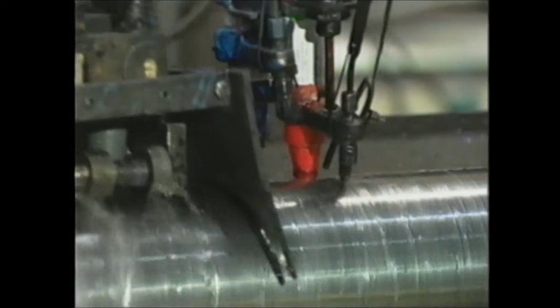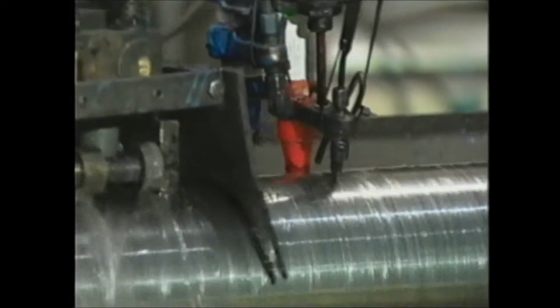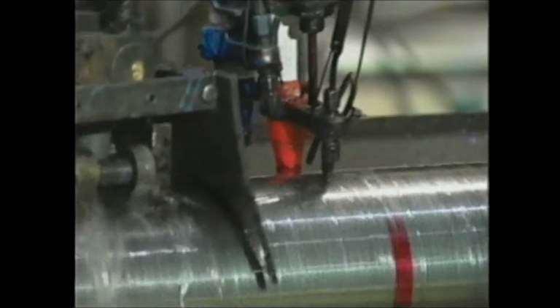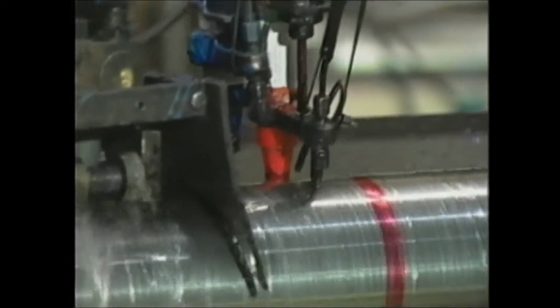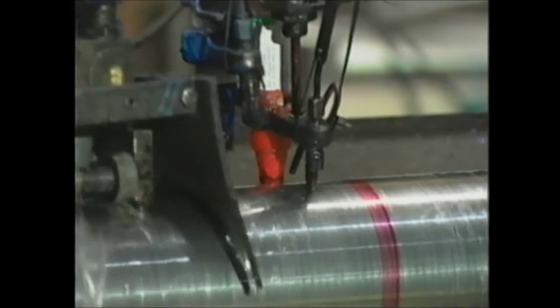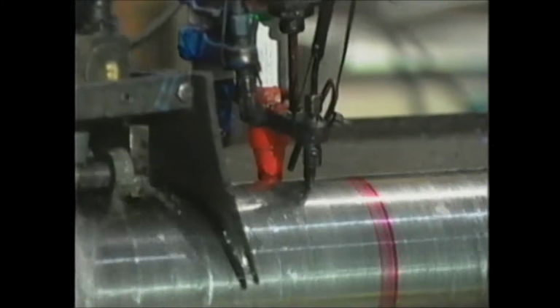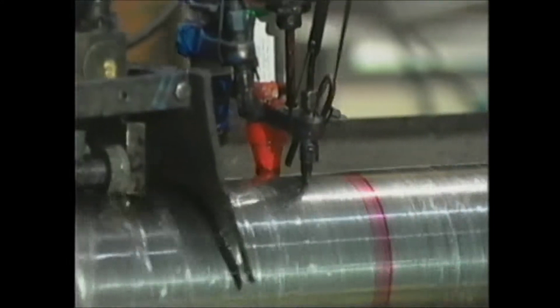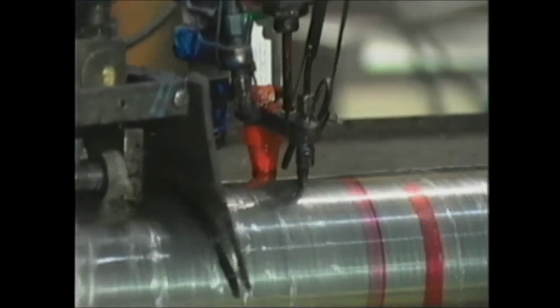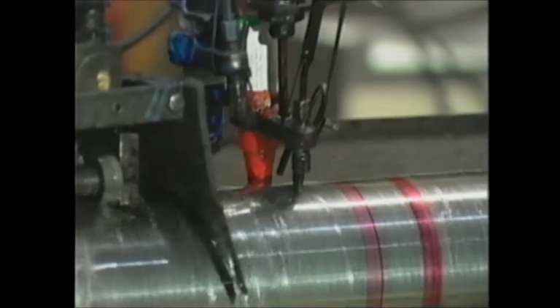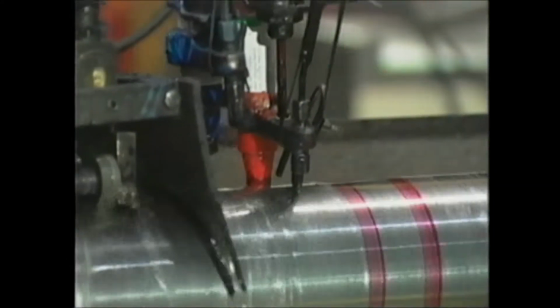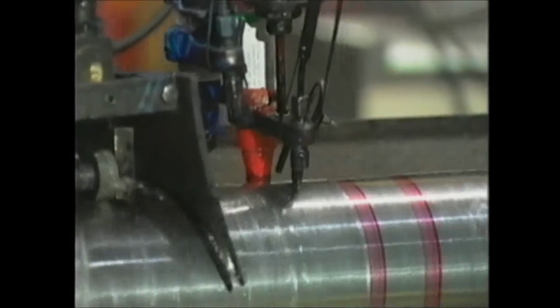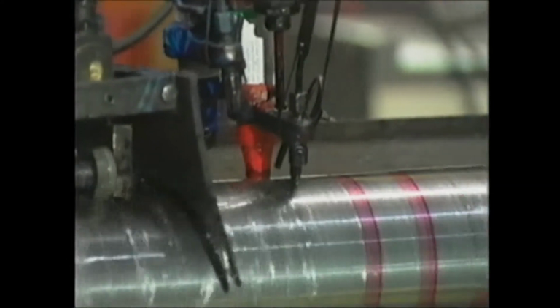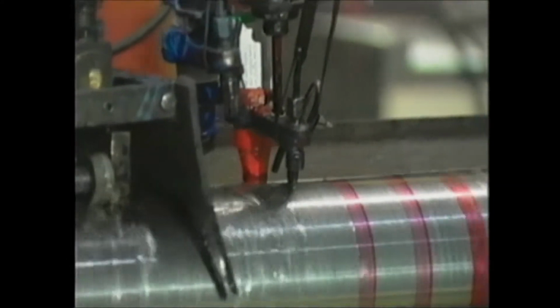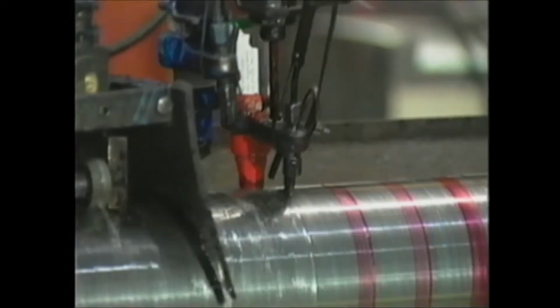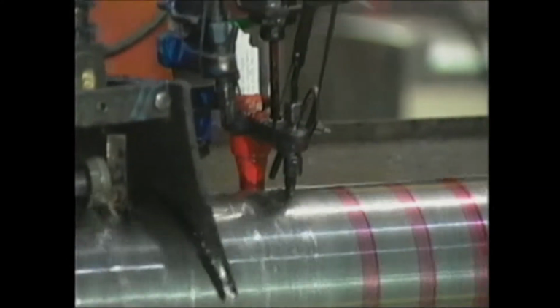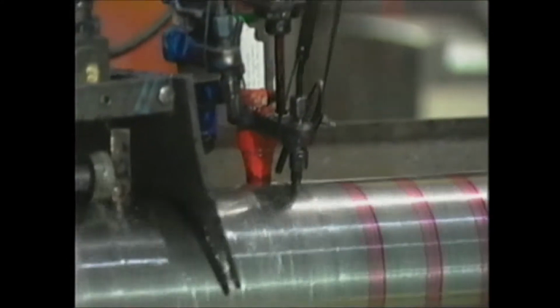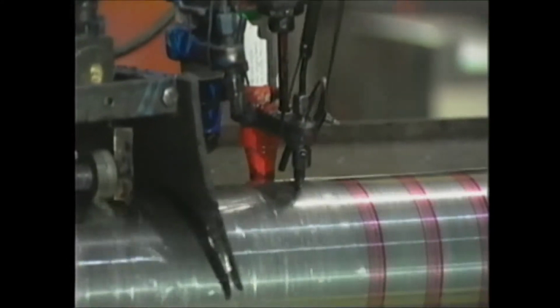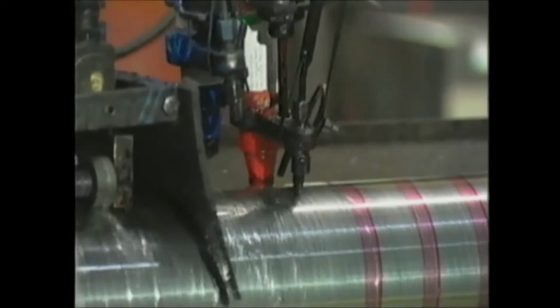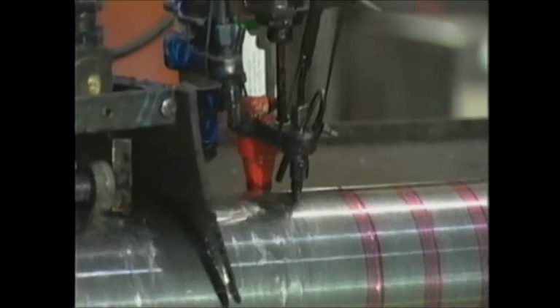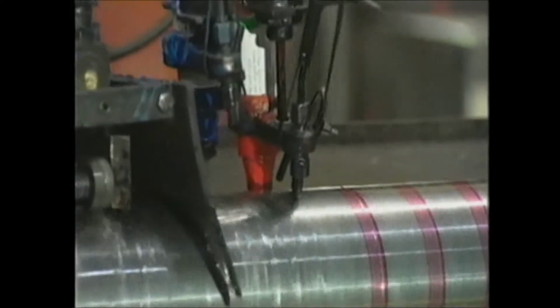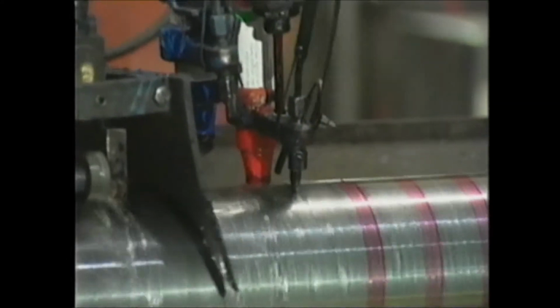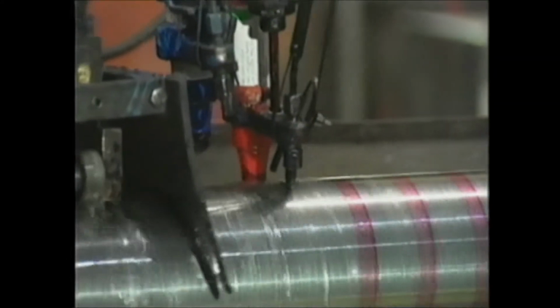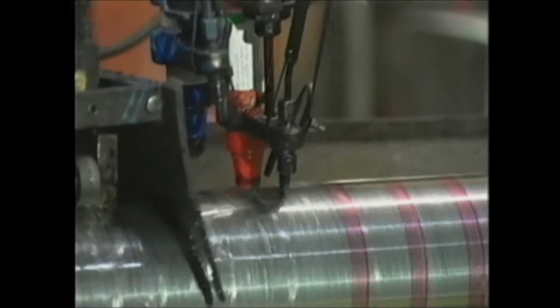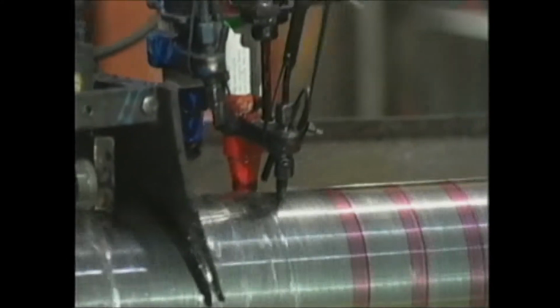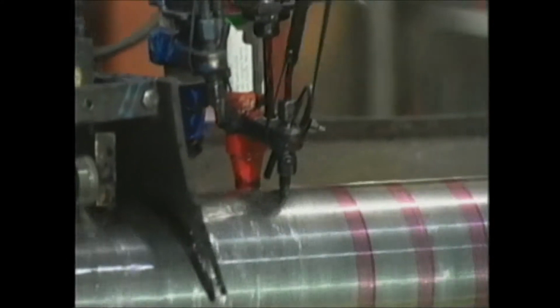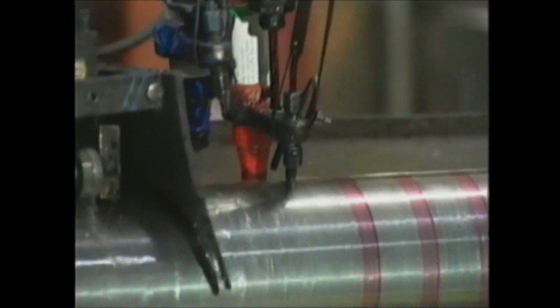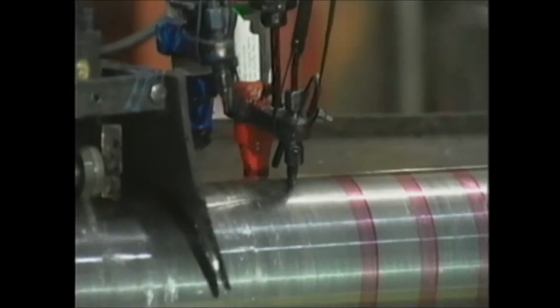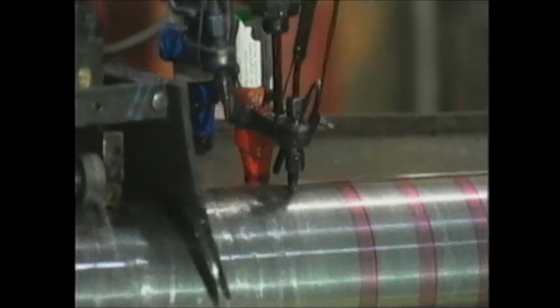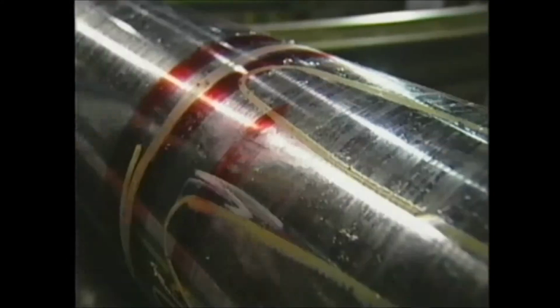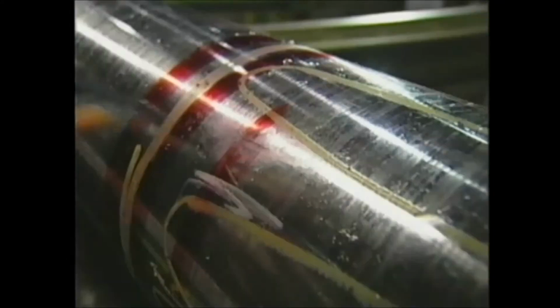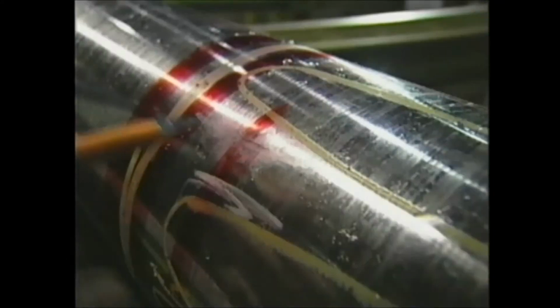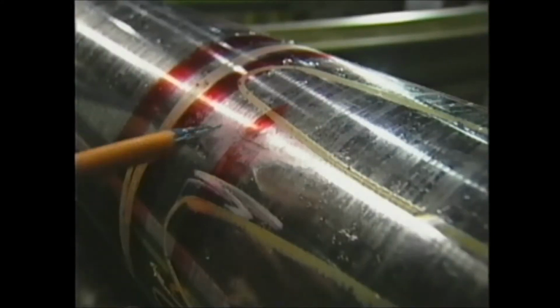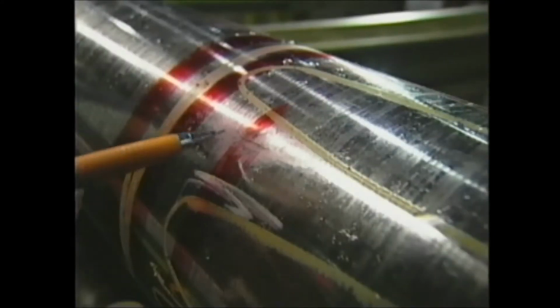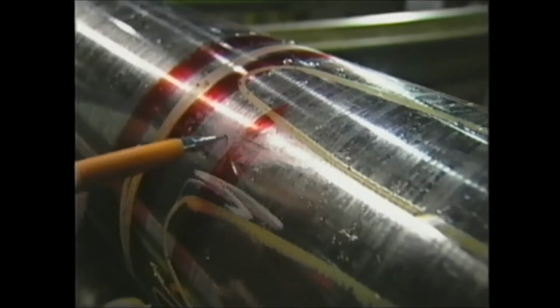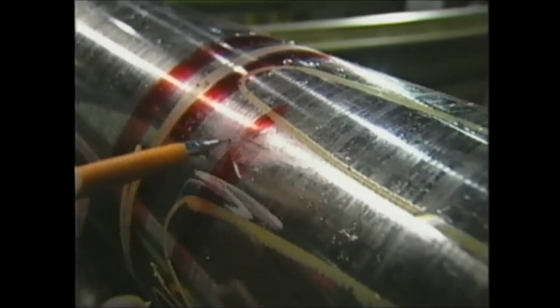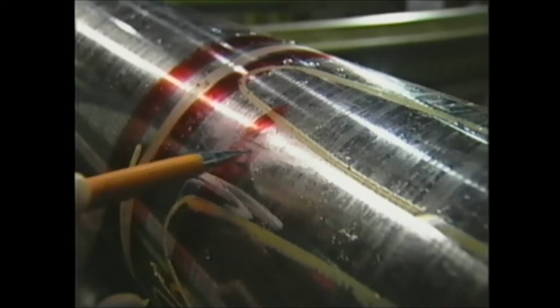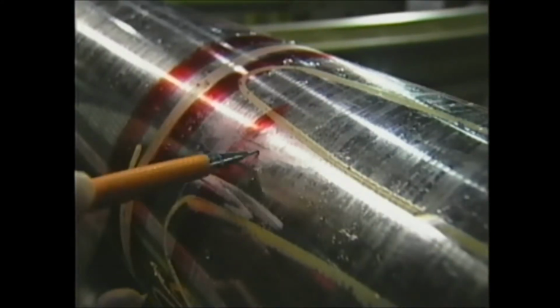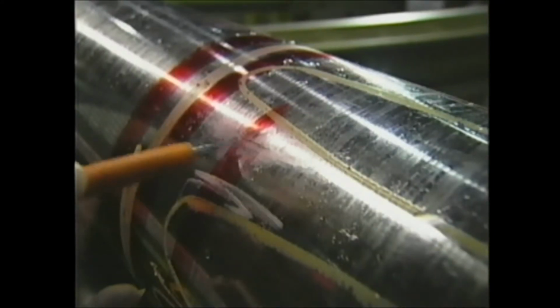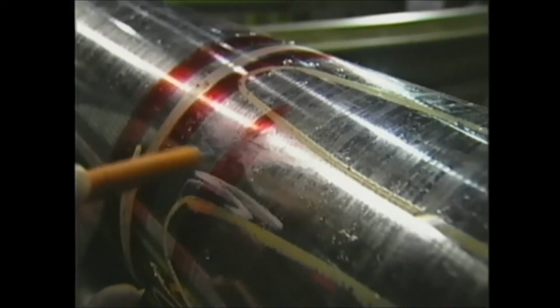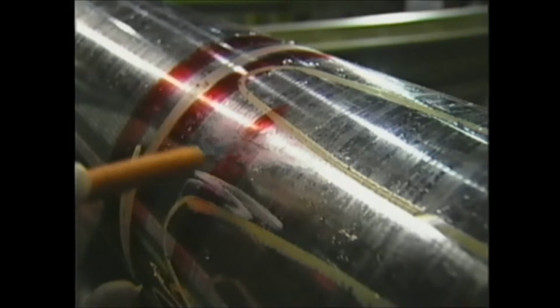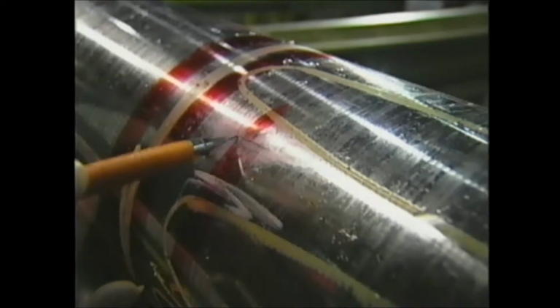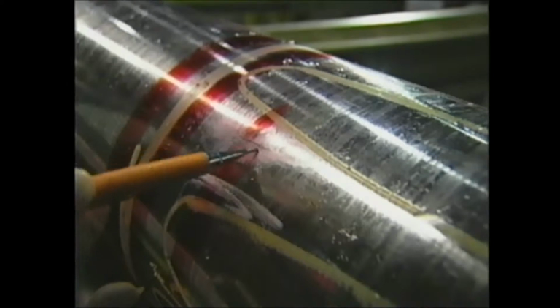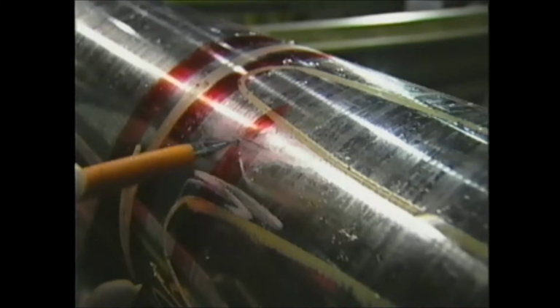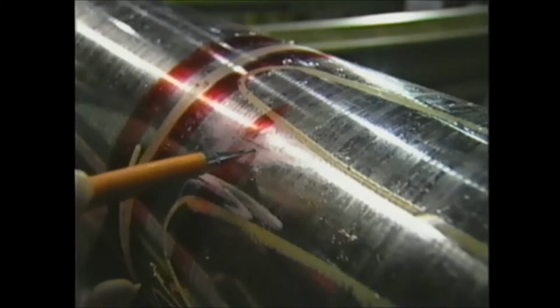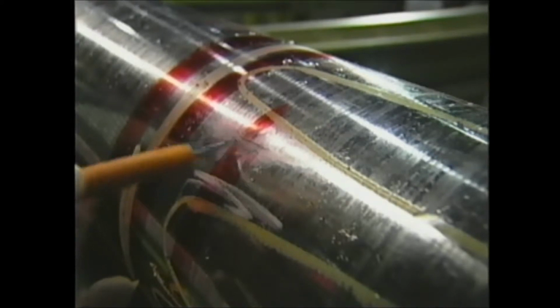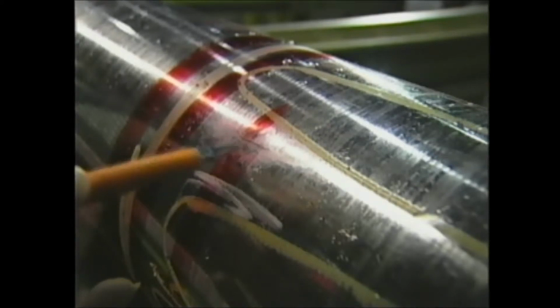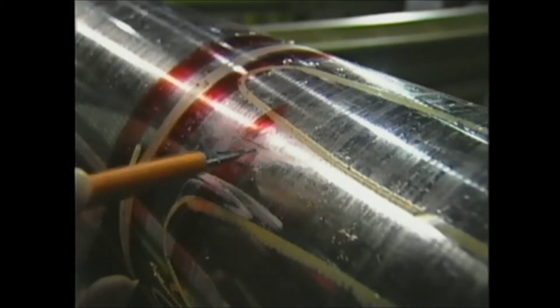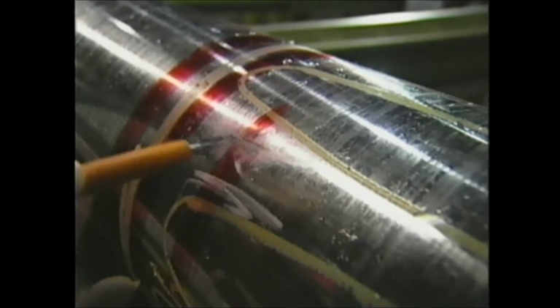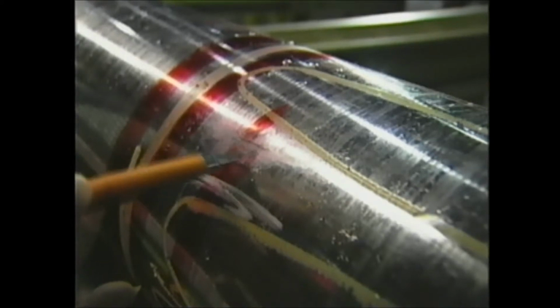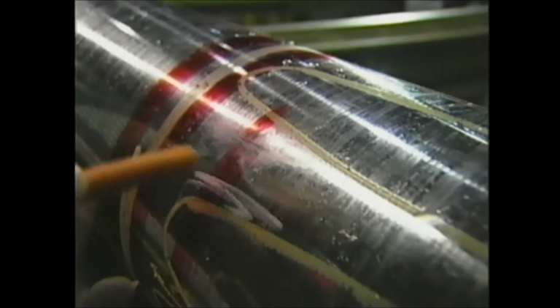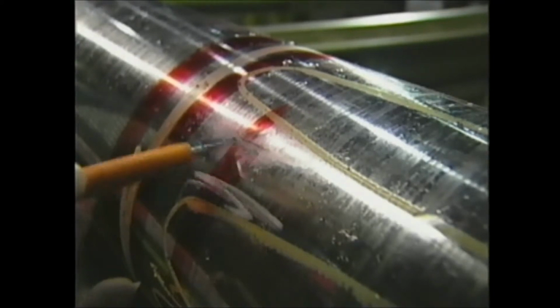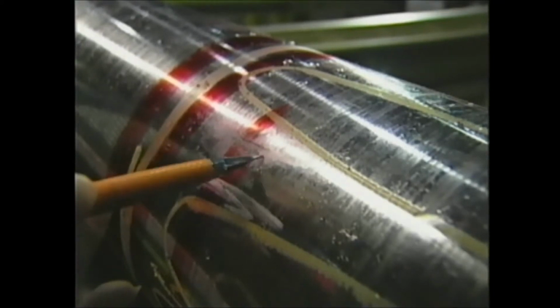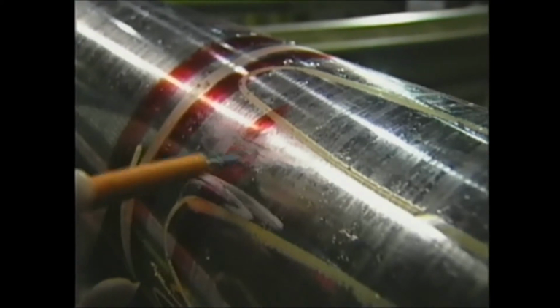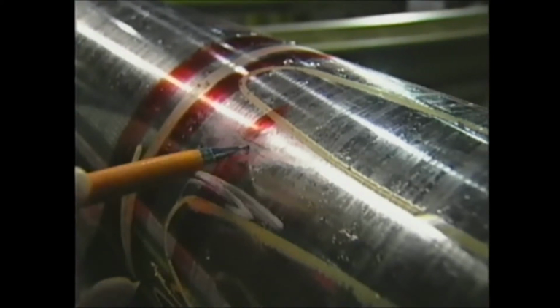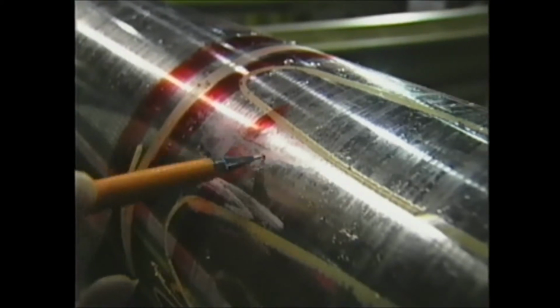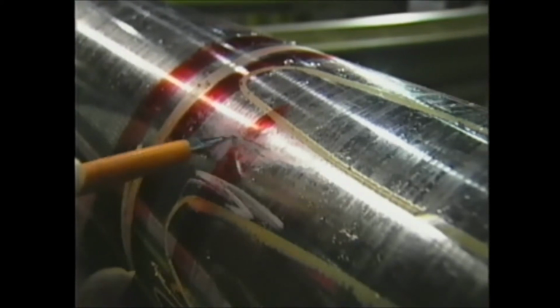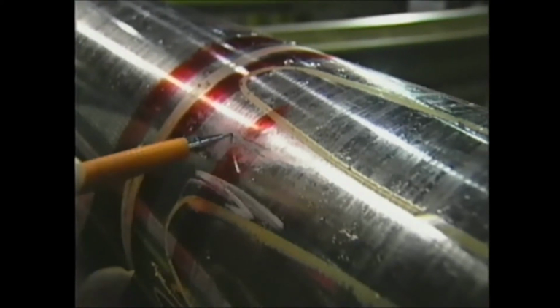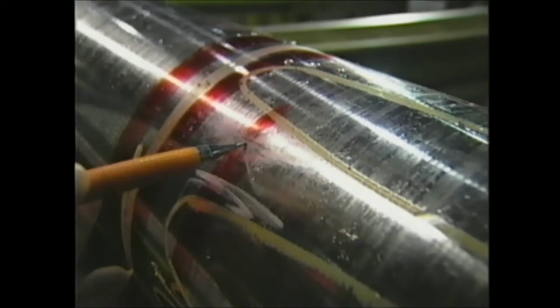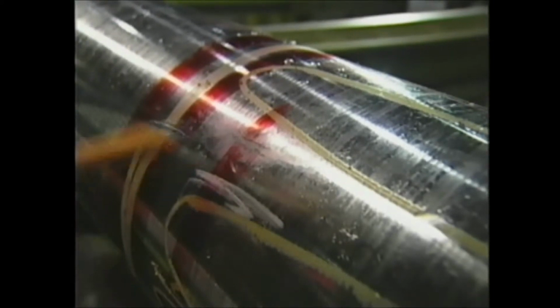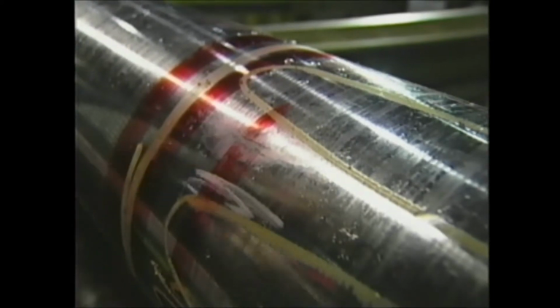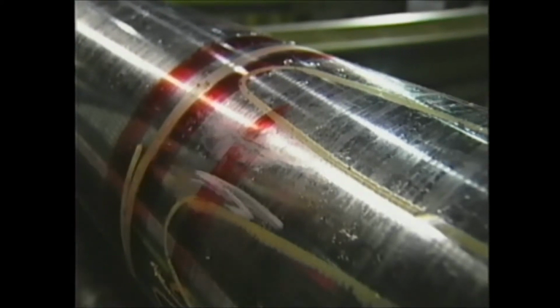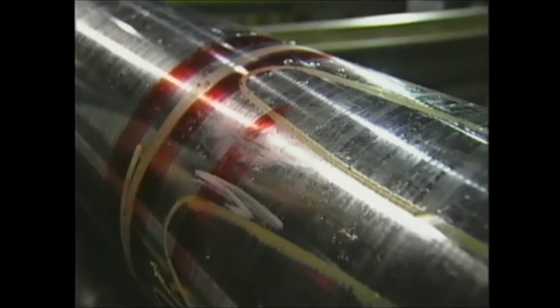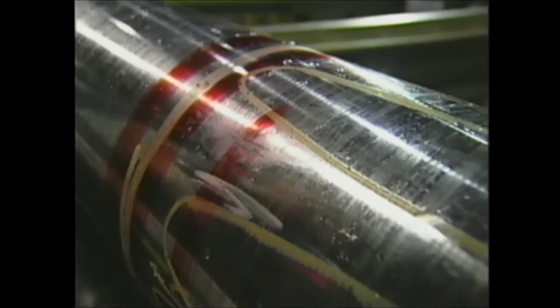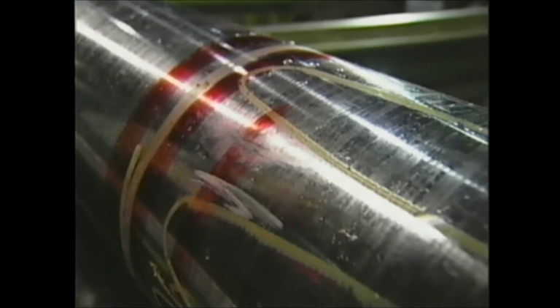If one of the sensors finds a crack, a paint mark is made, and the crack is confirmed afterwards by inspecting the marked area.